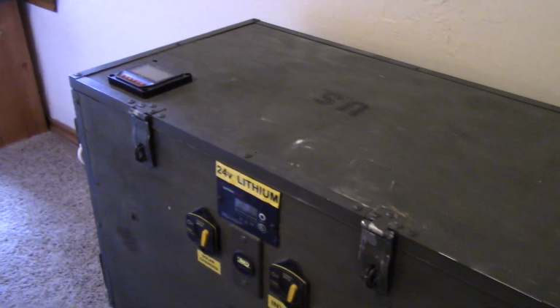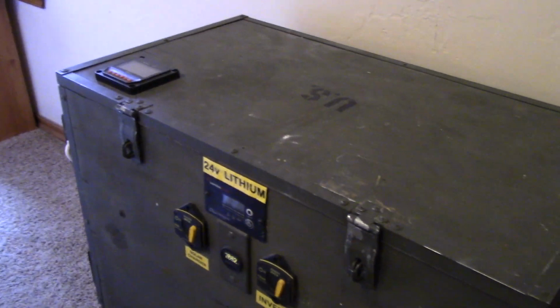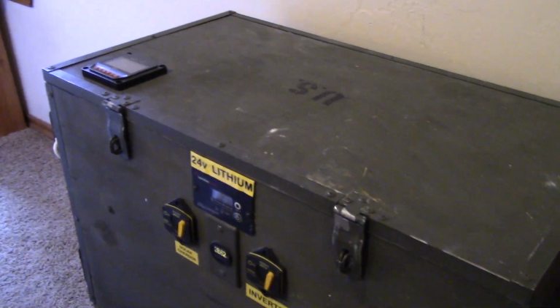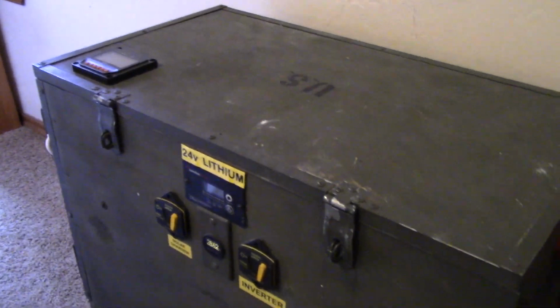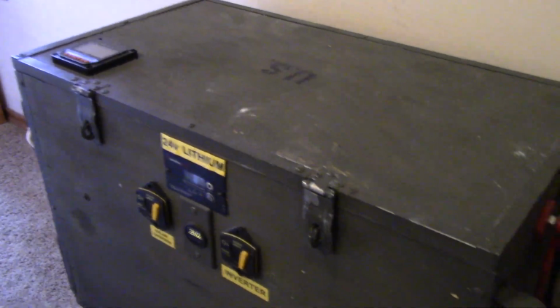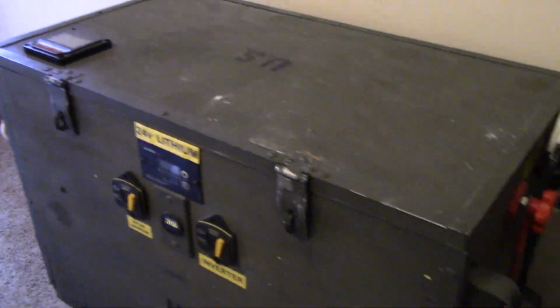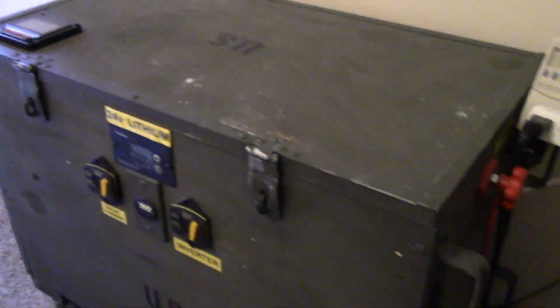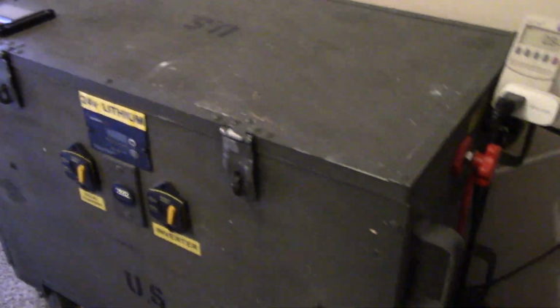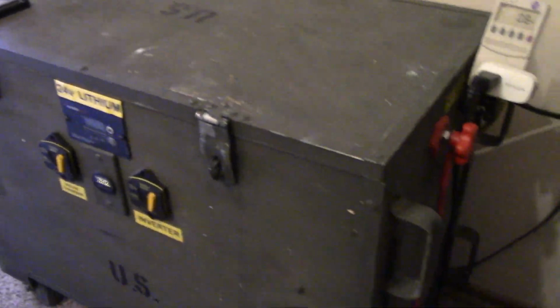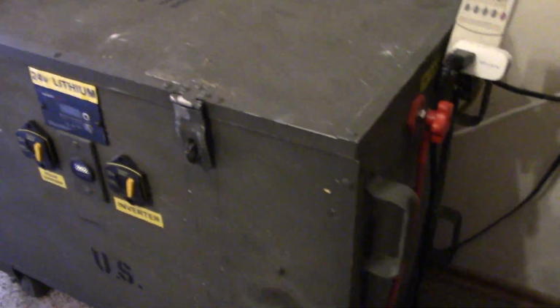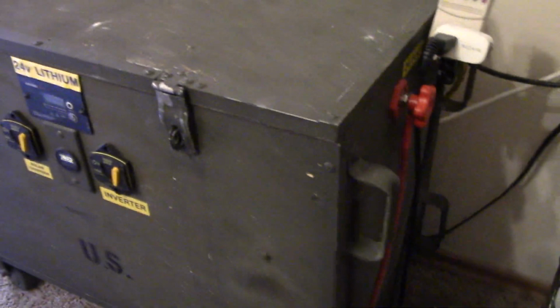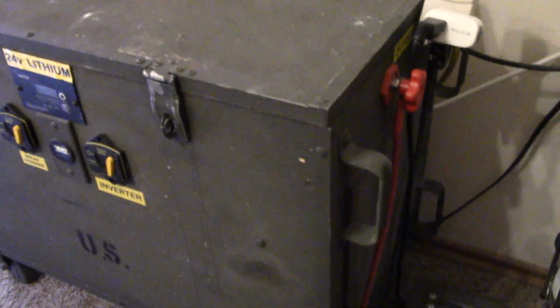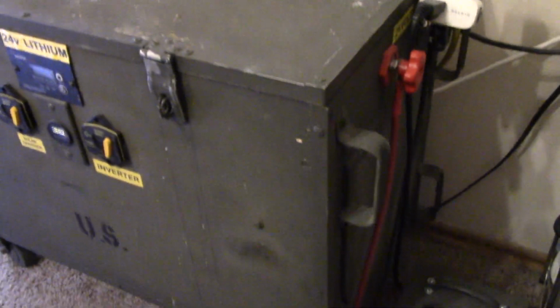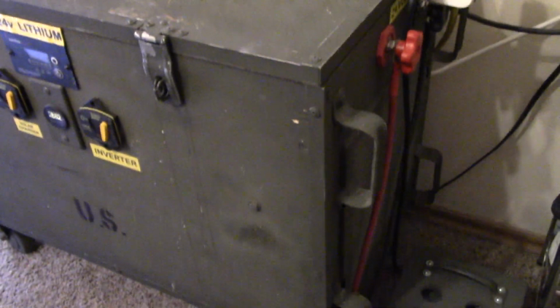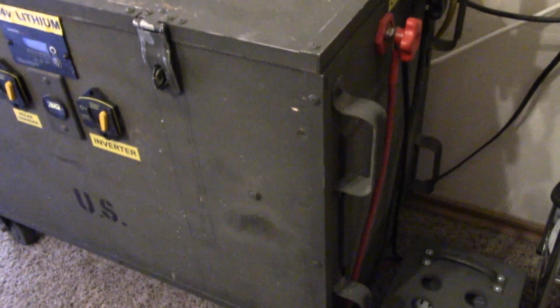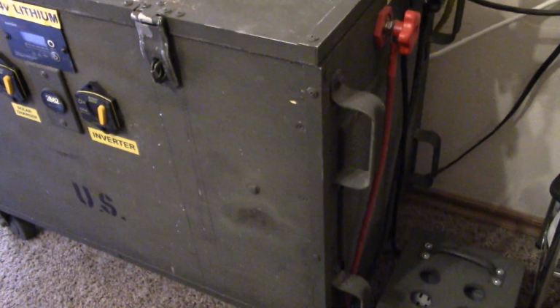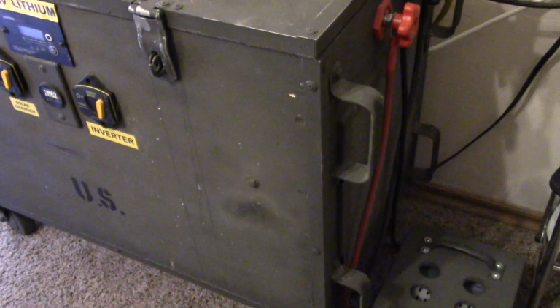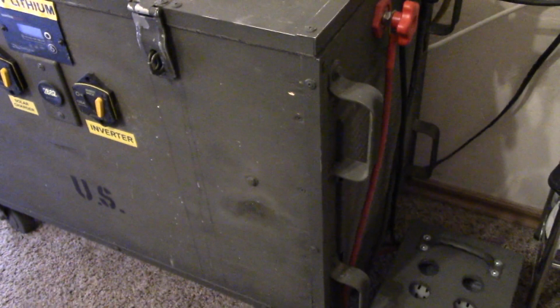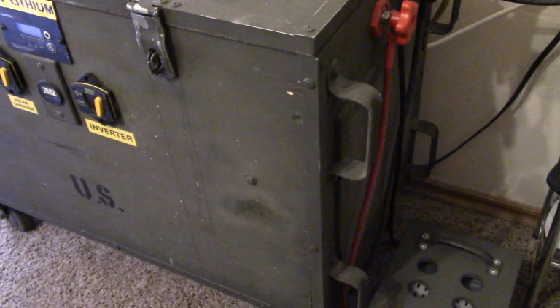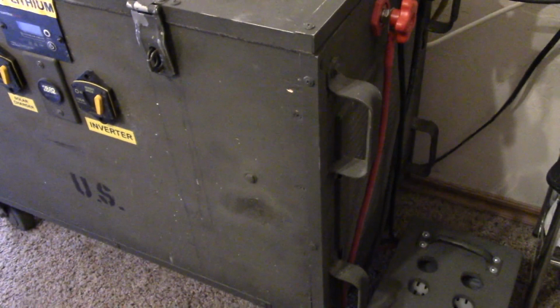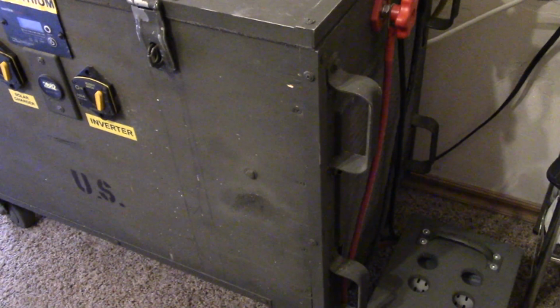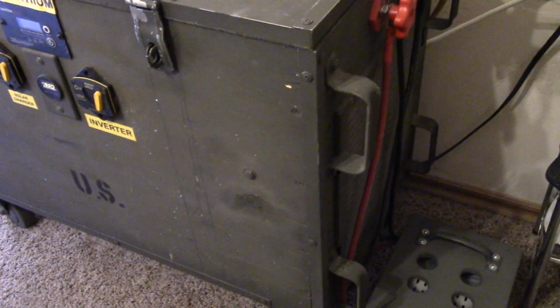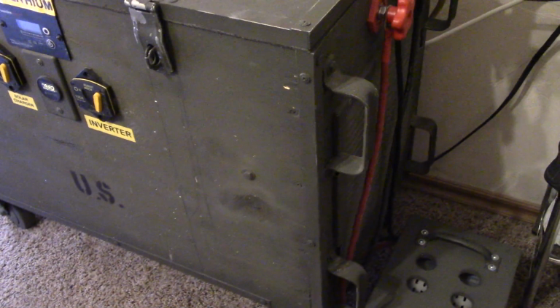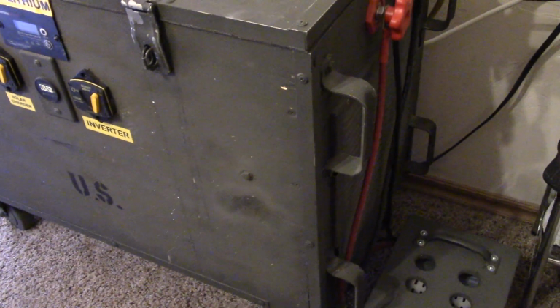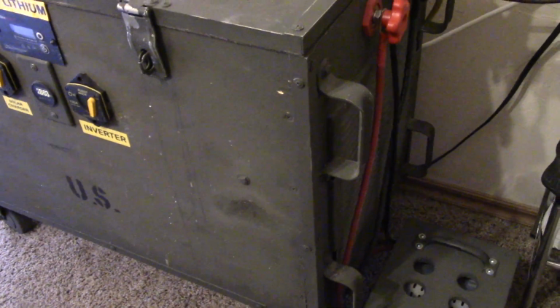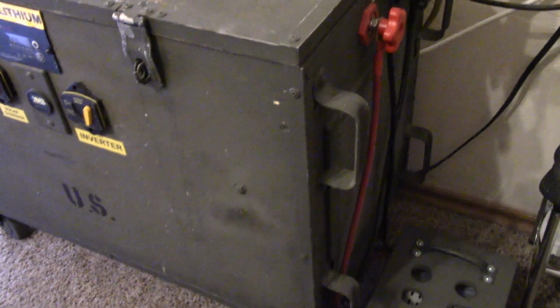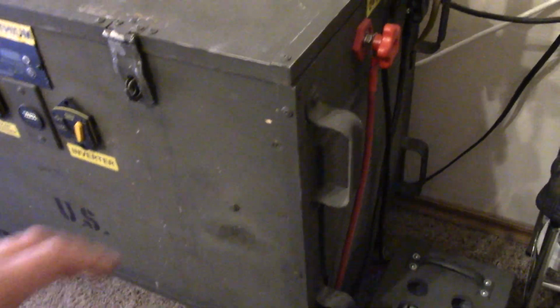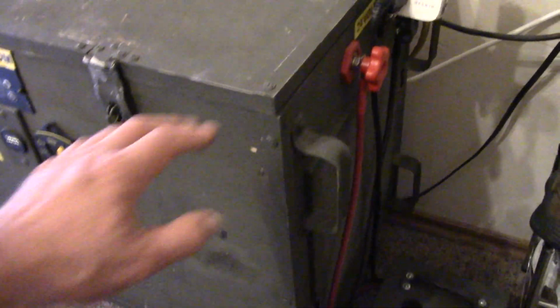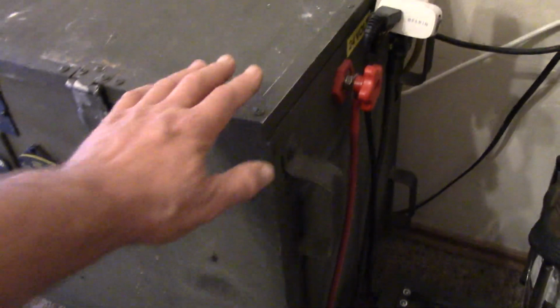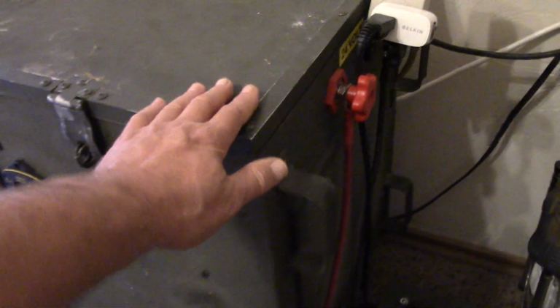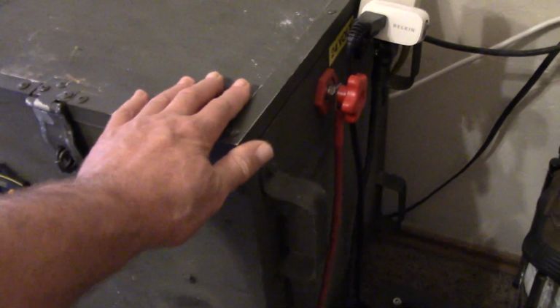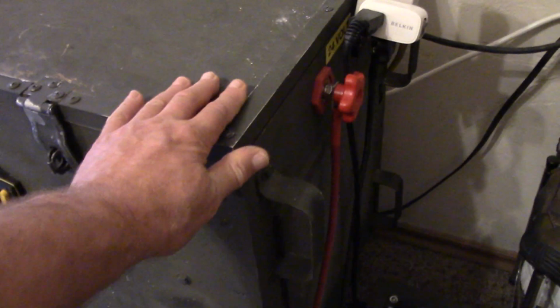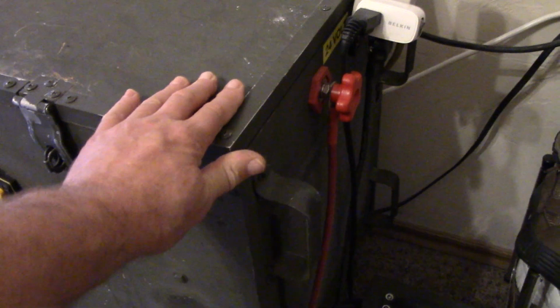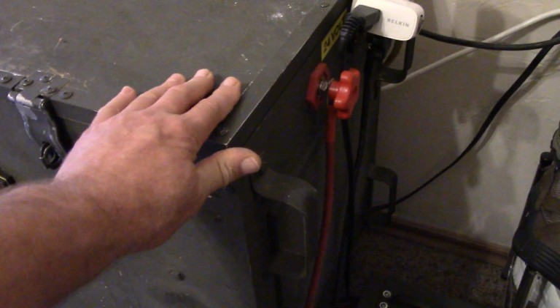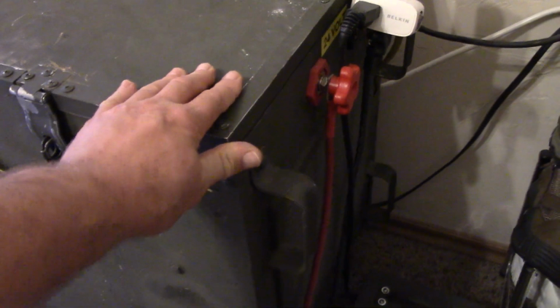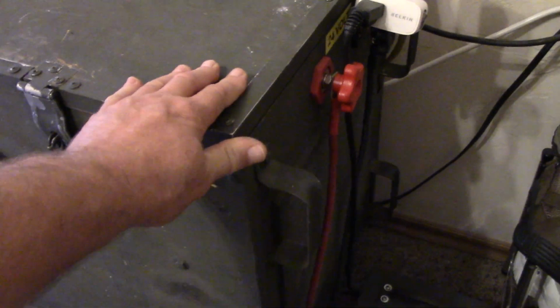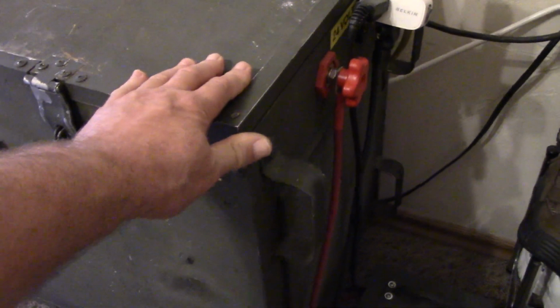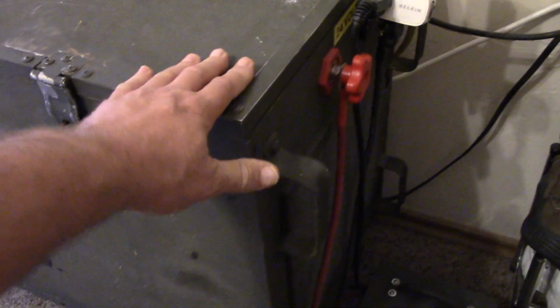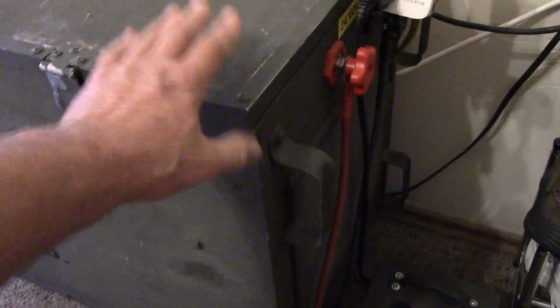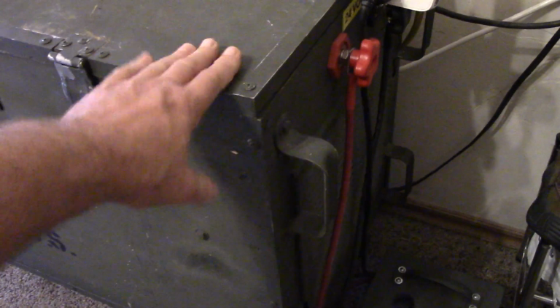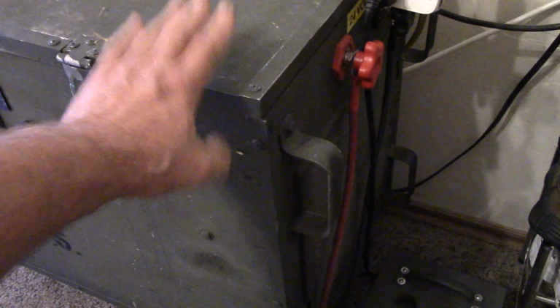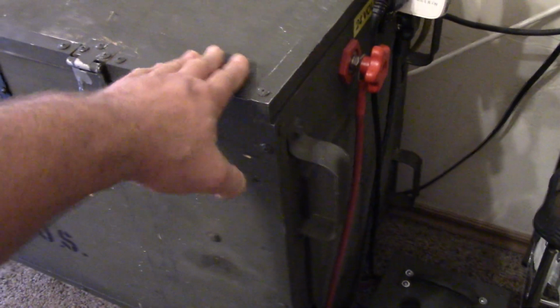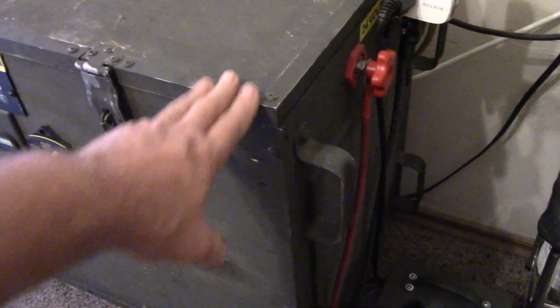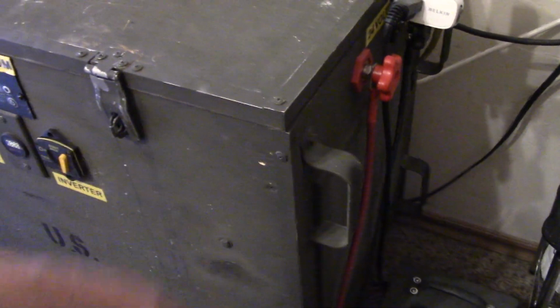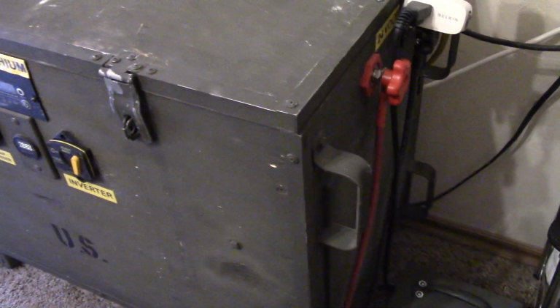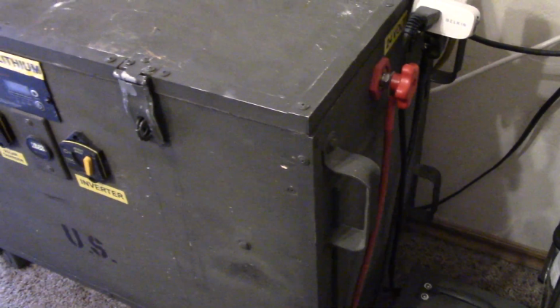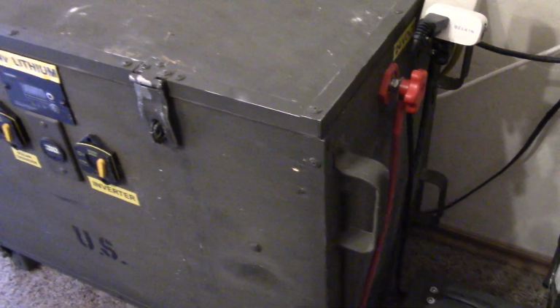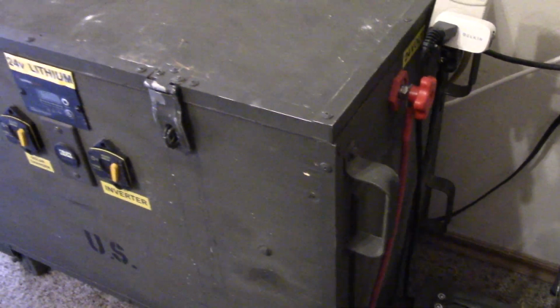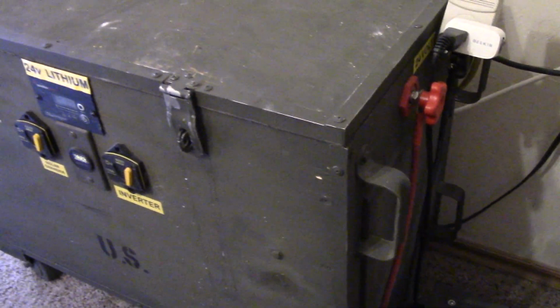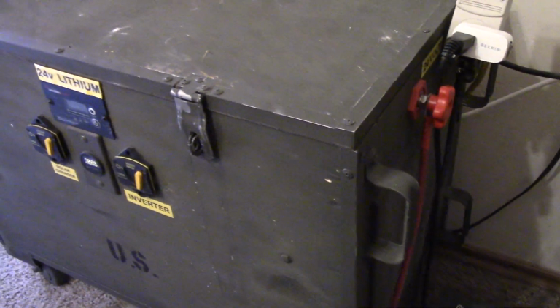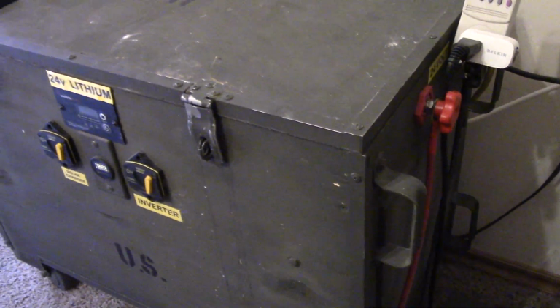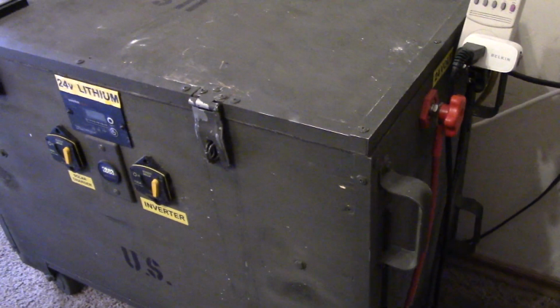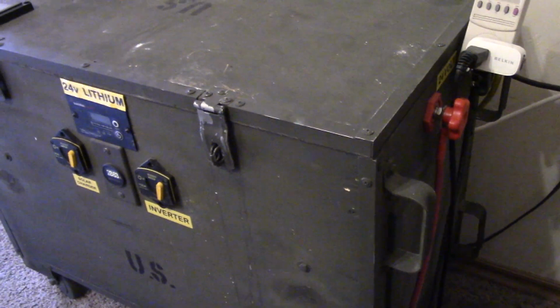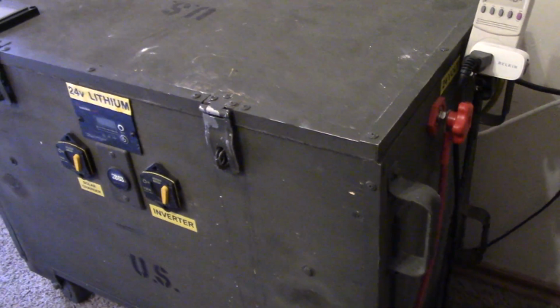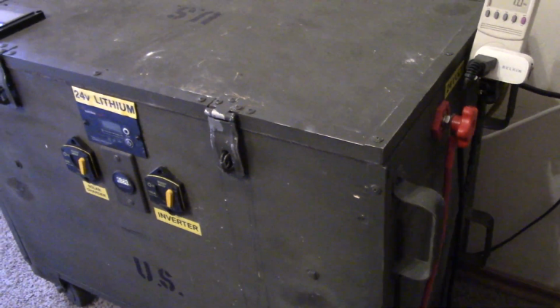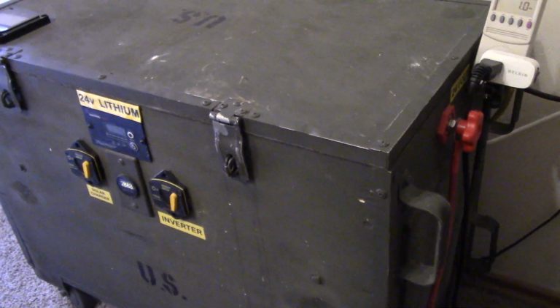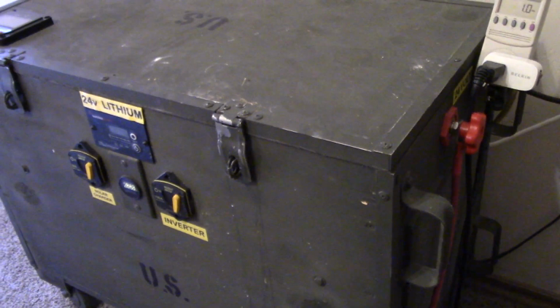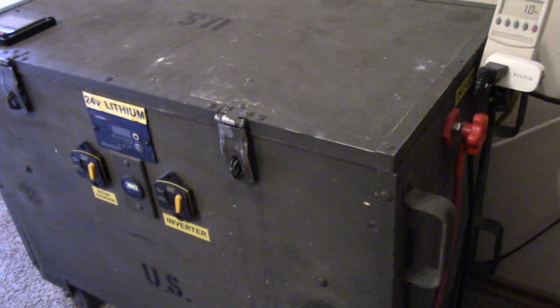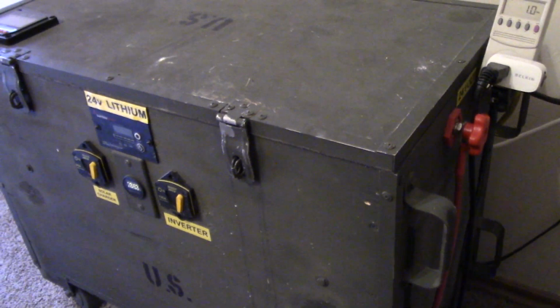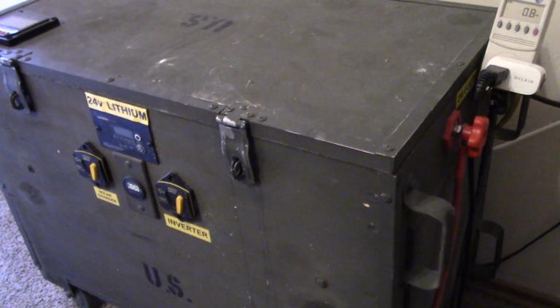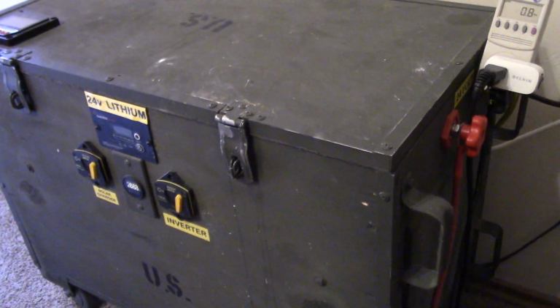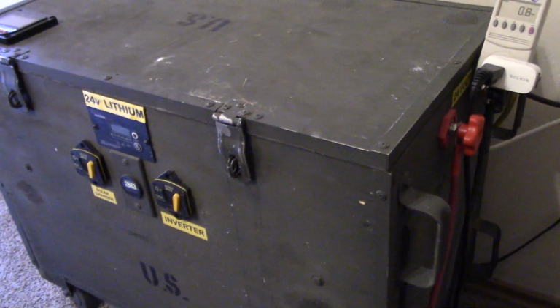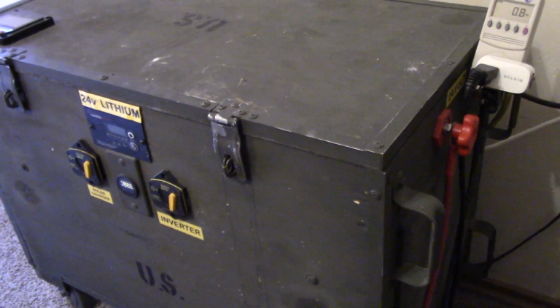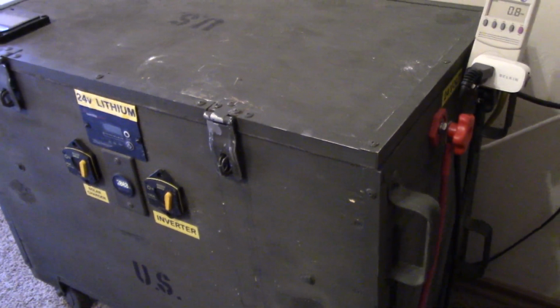It's working great — much lighter weight overall with those lithium Battle Borns in there.